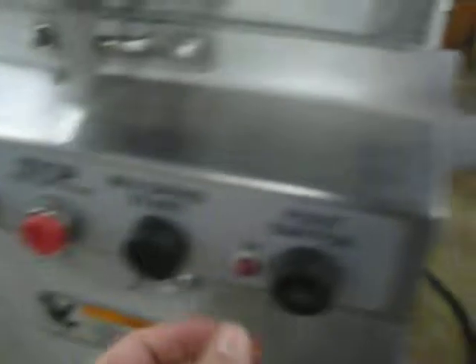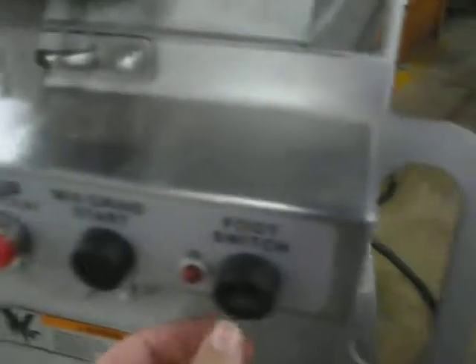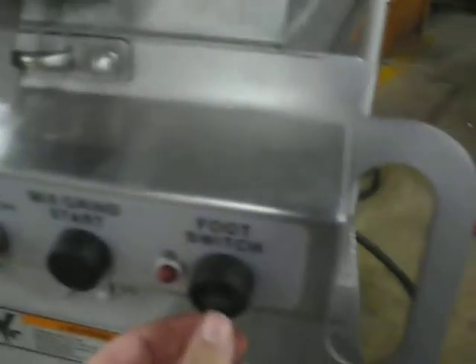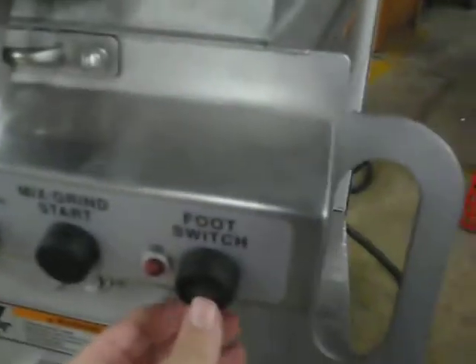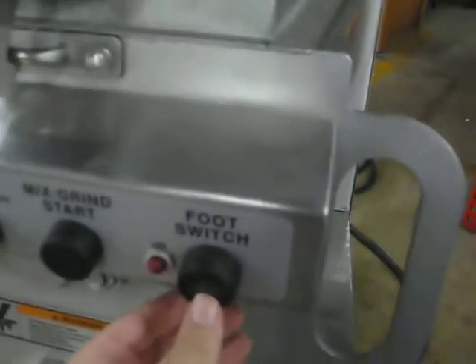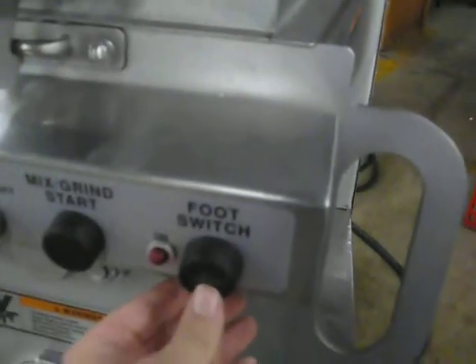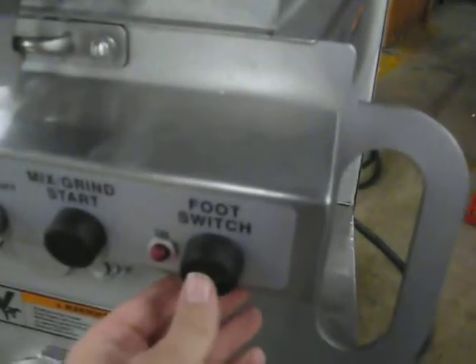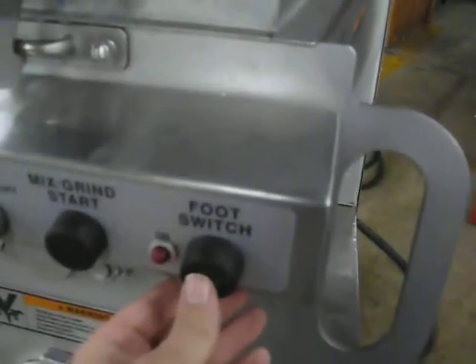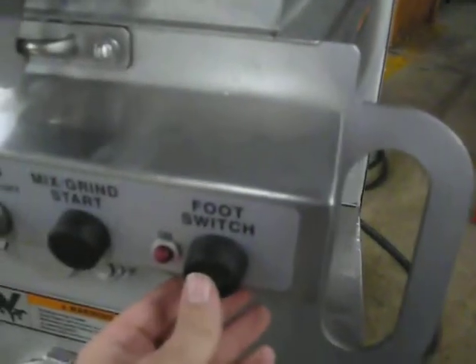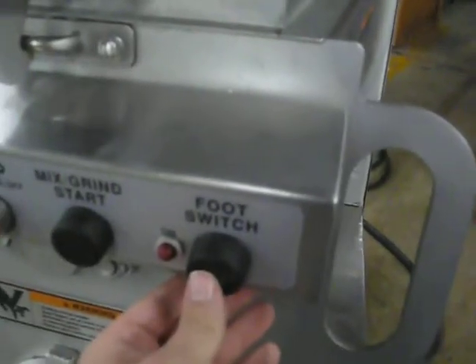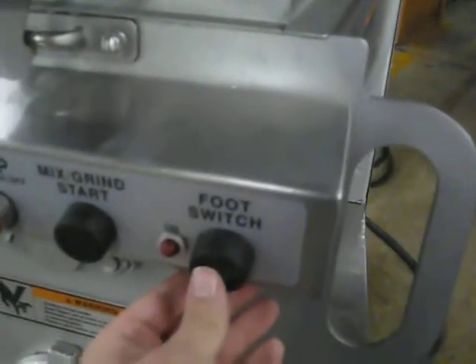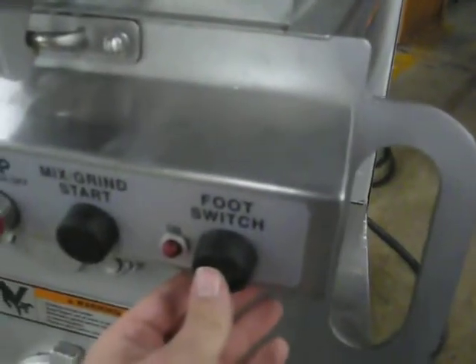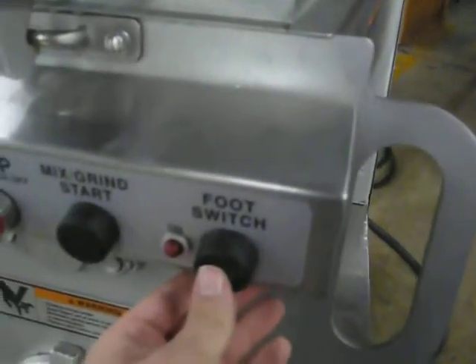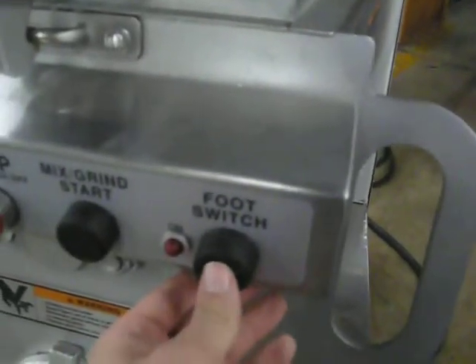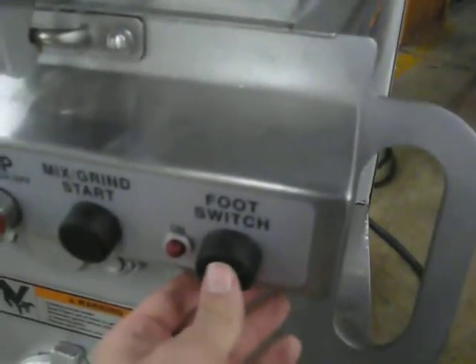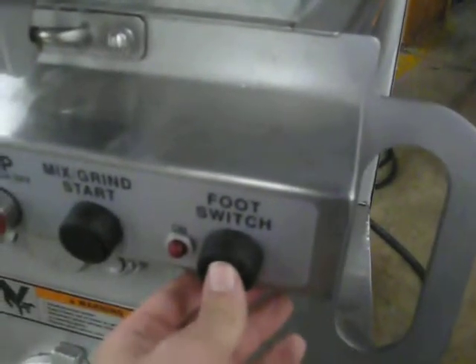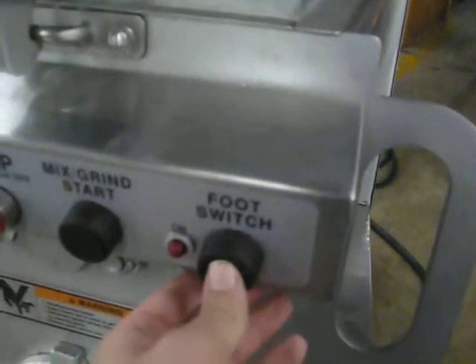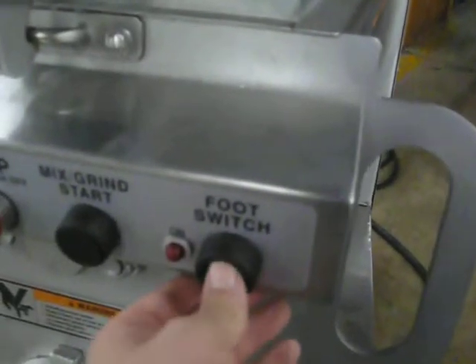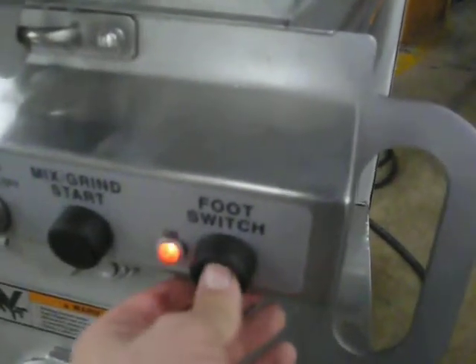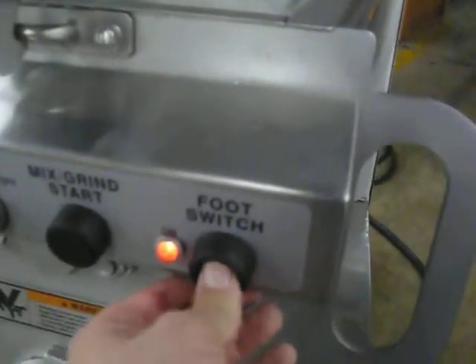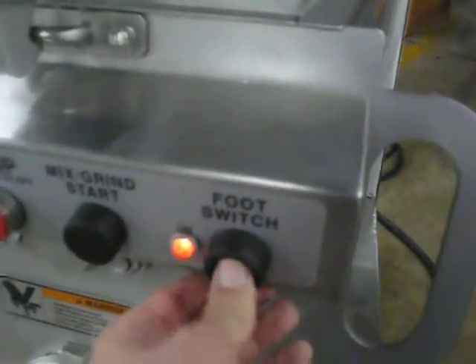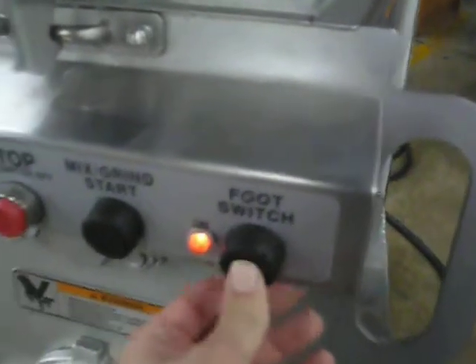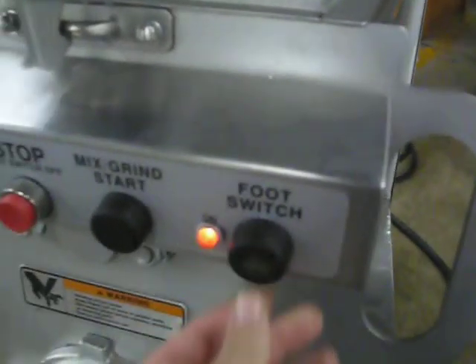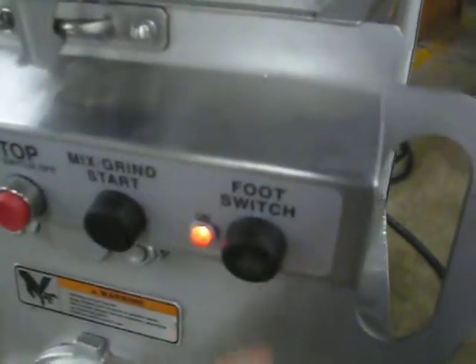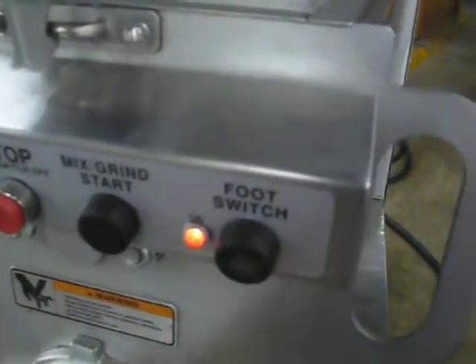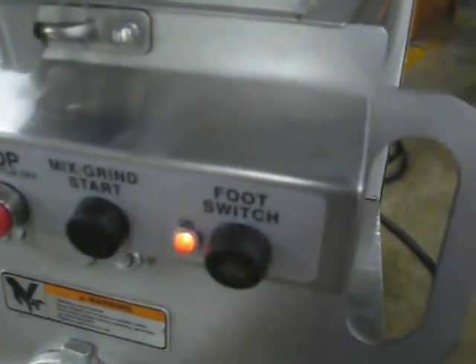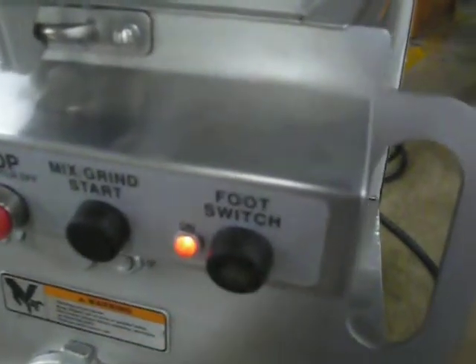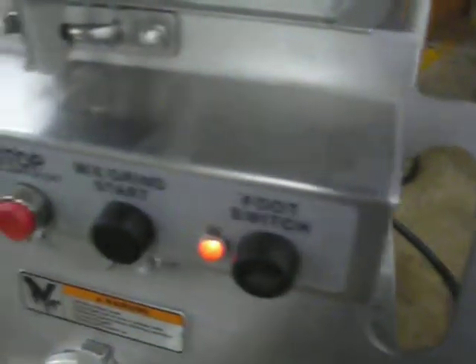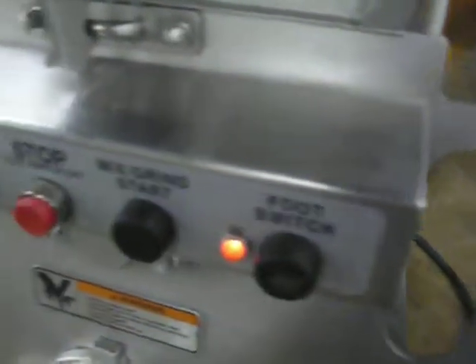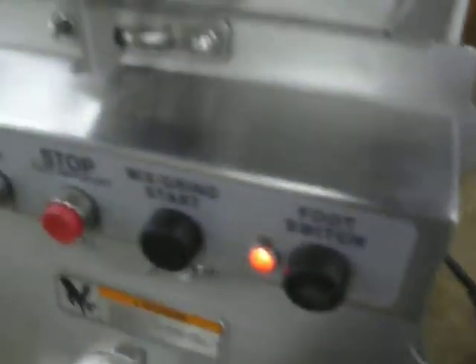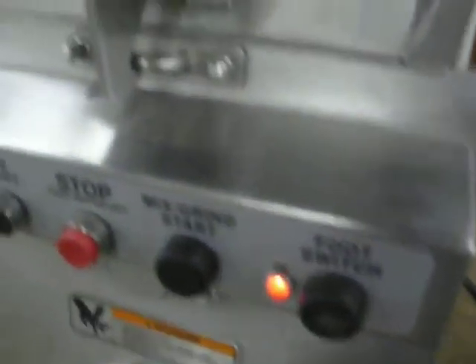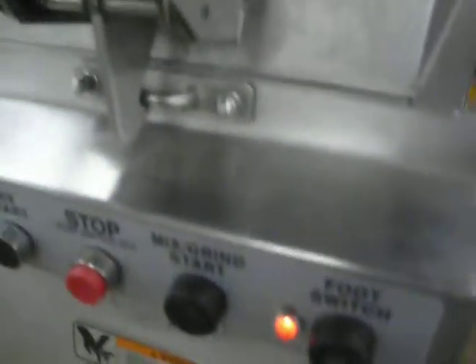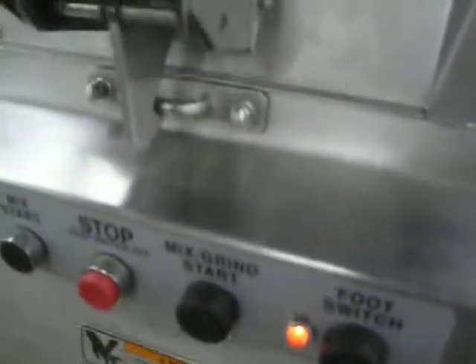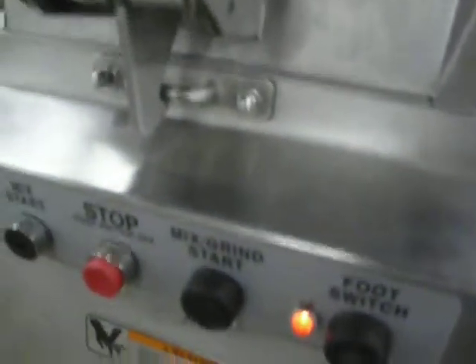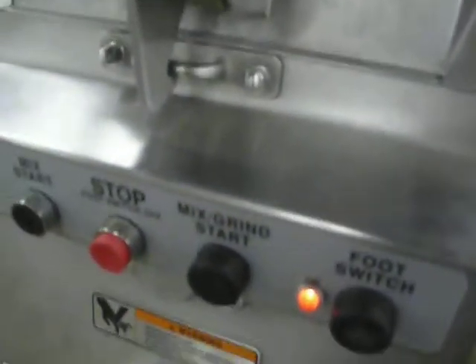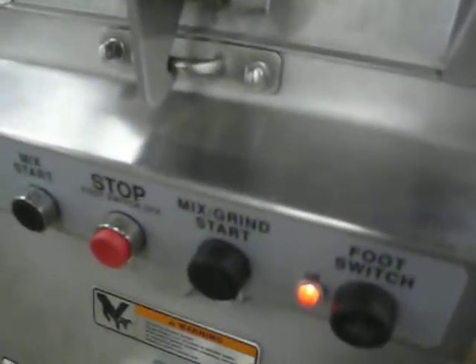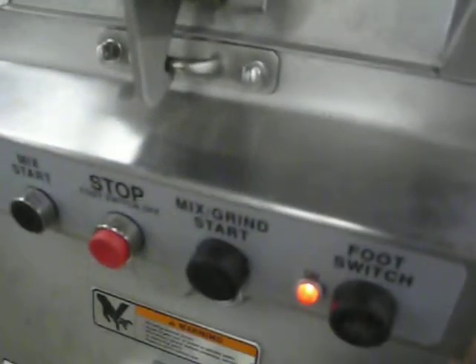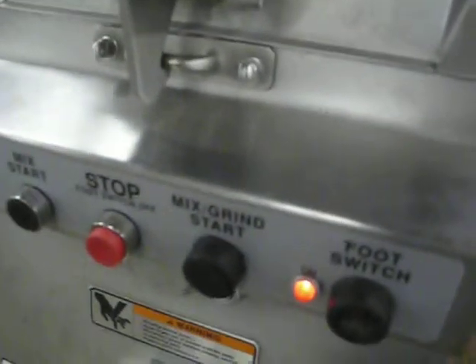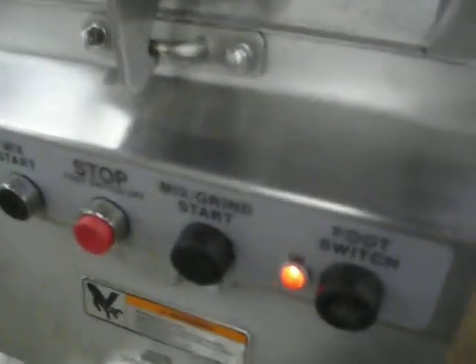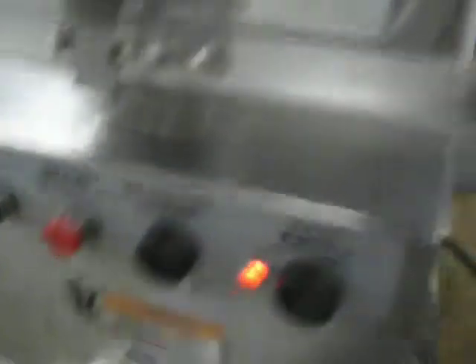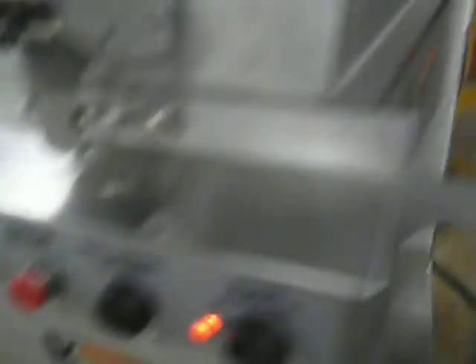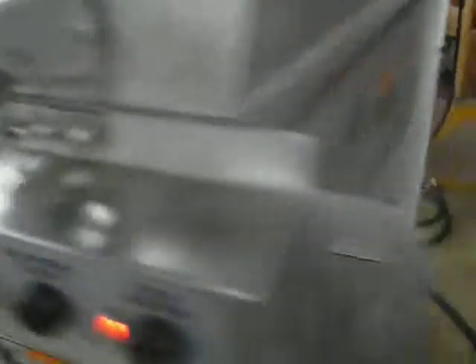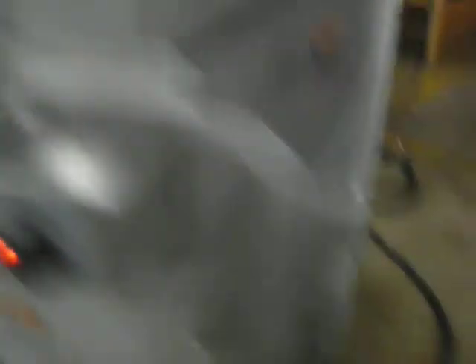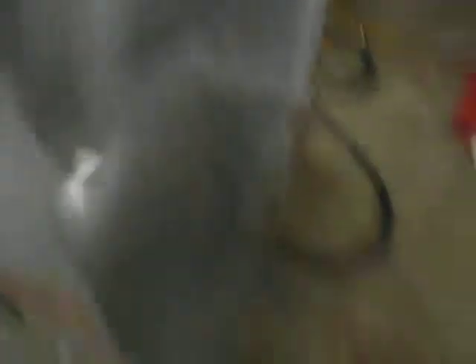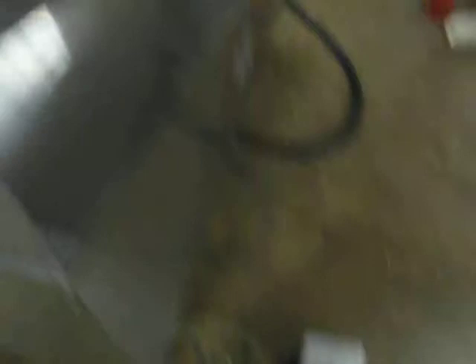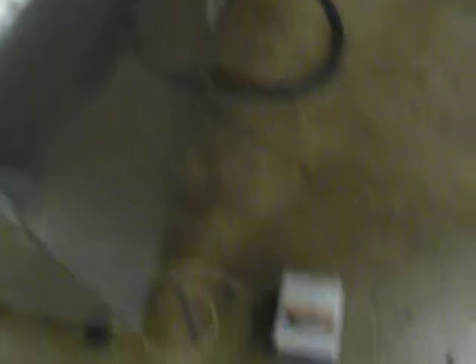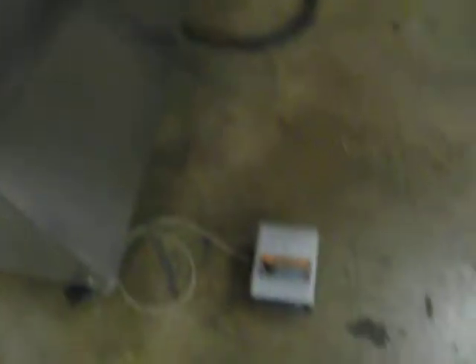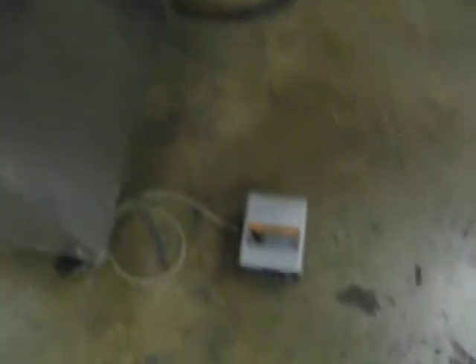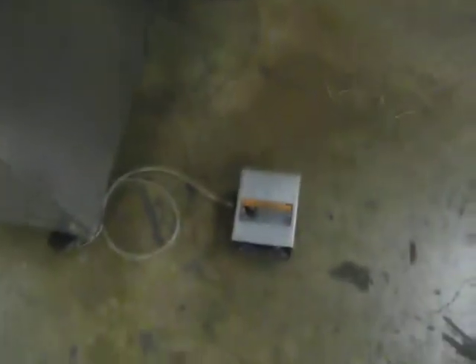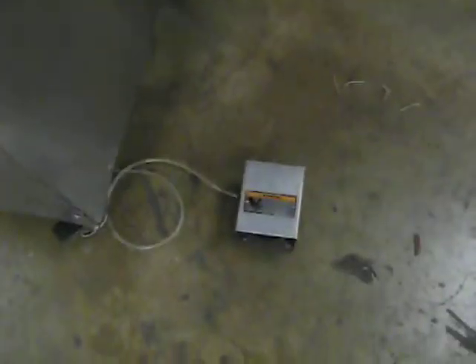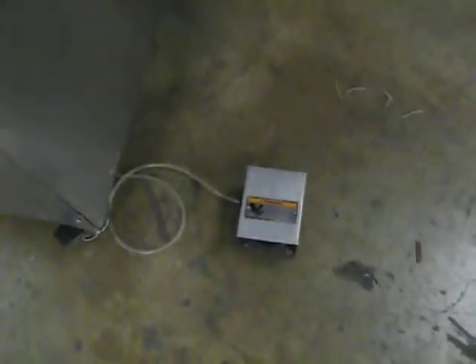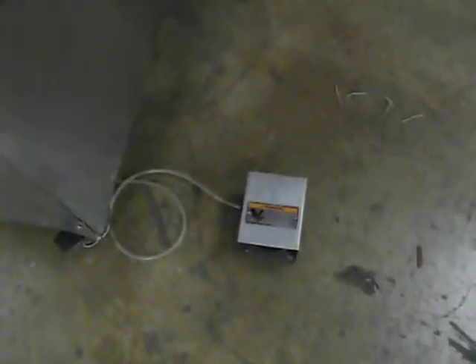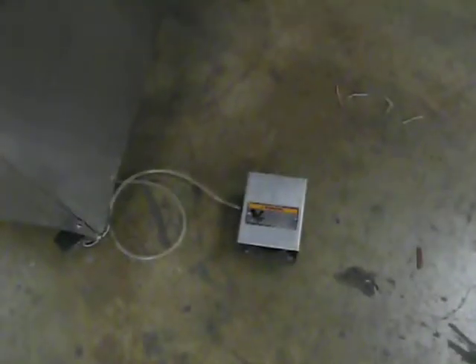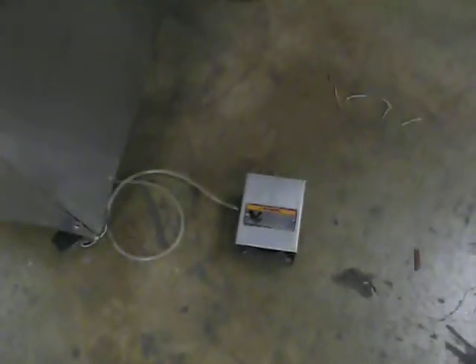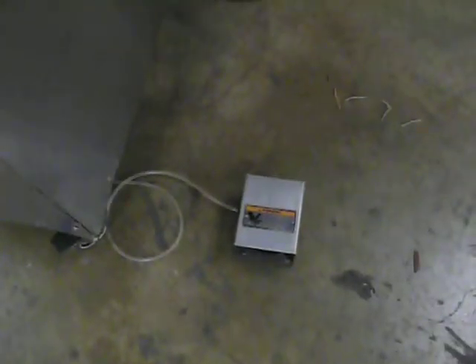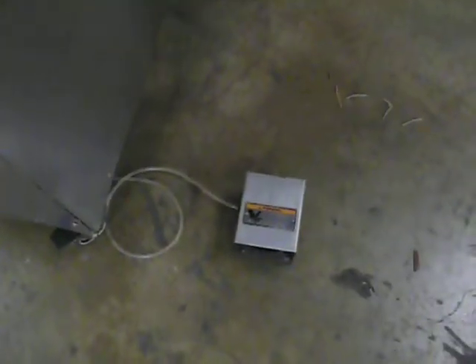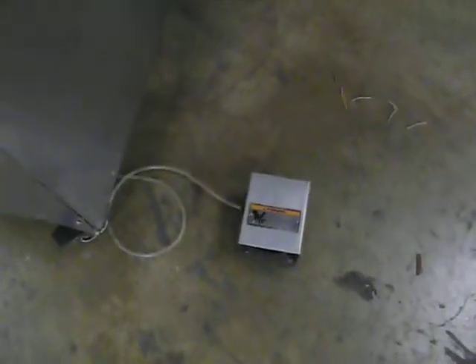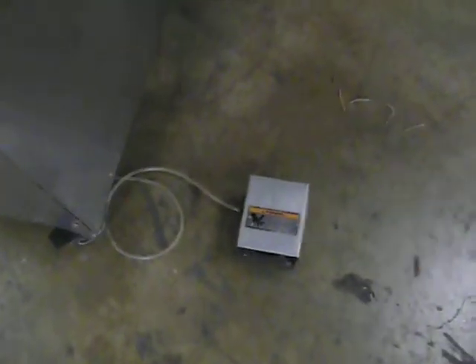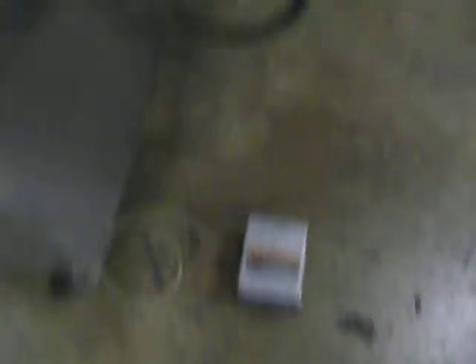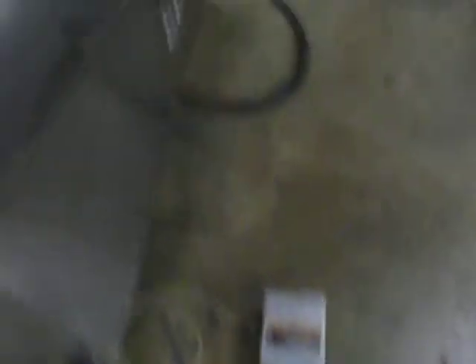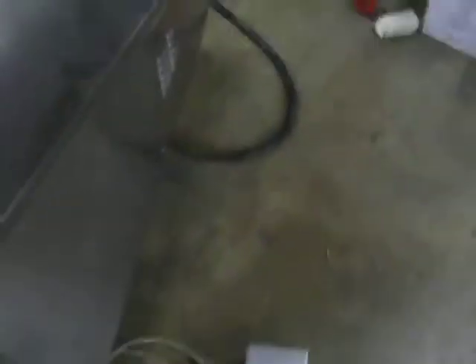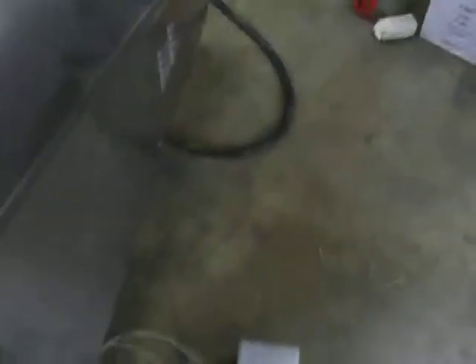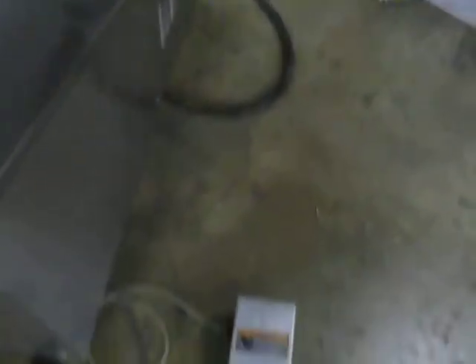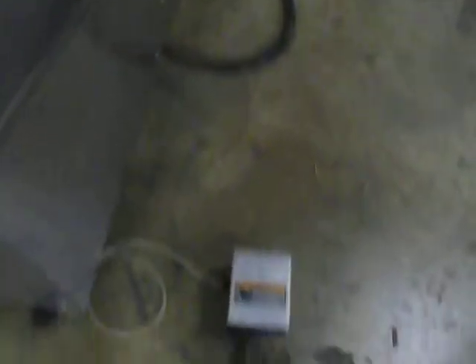The foot control switch allows you to do both the mix and grind by simply pressing this switch here.